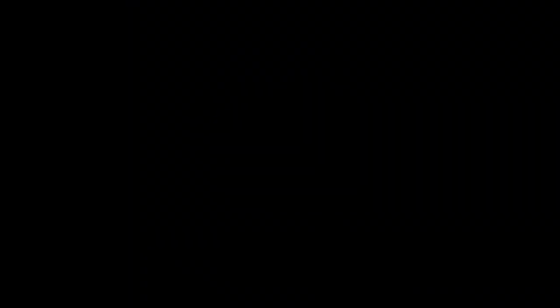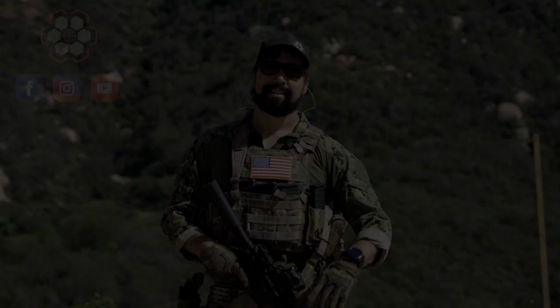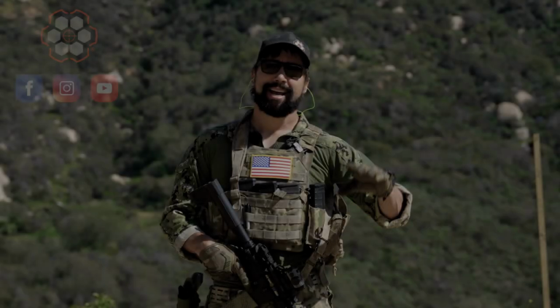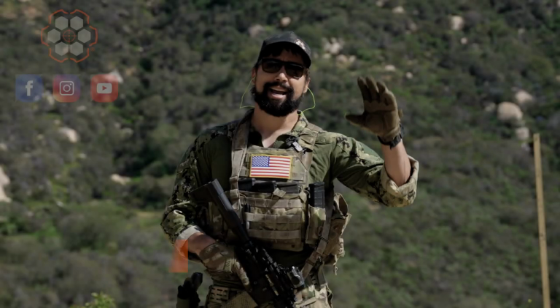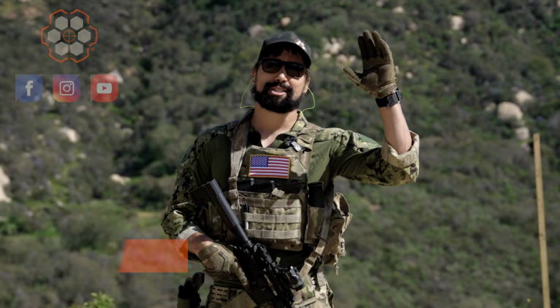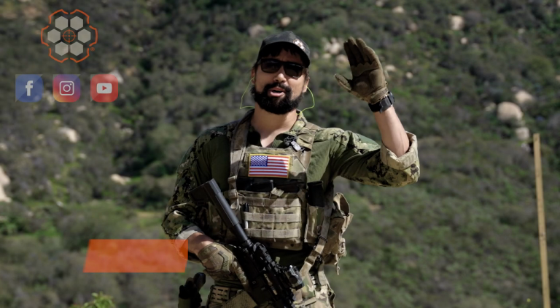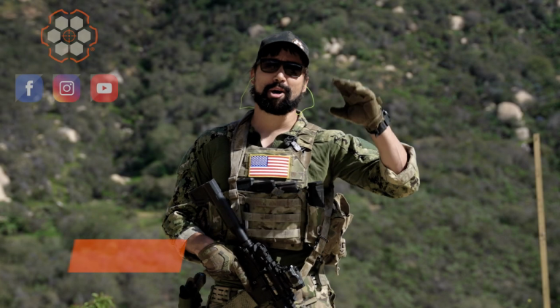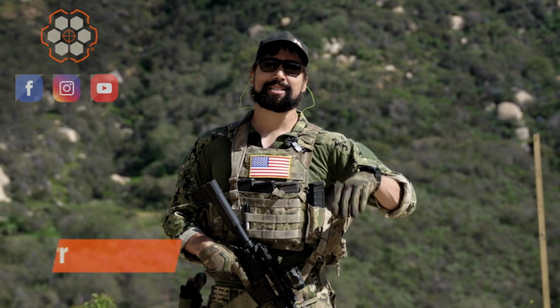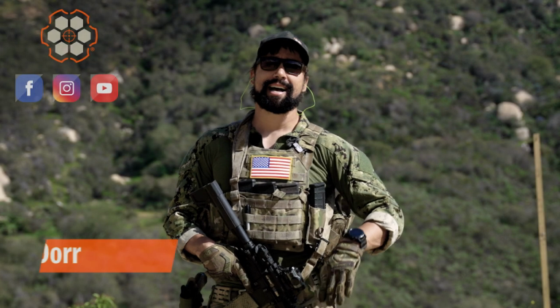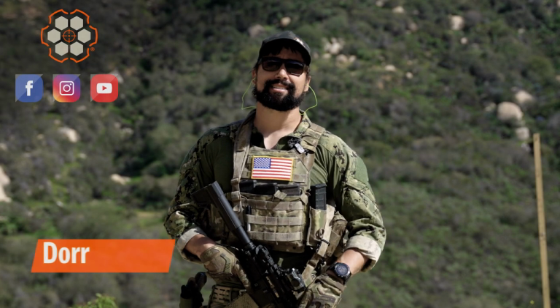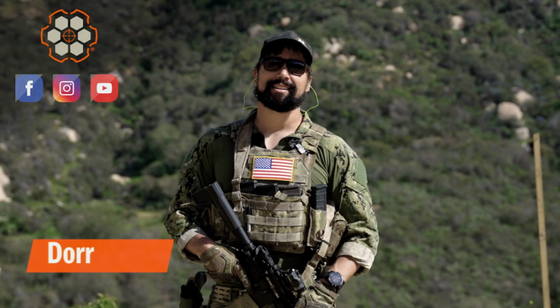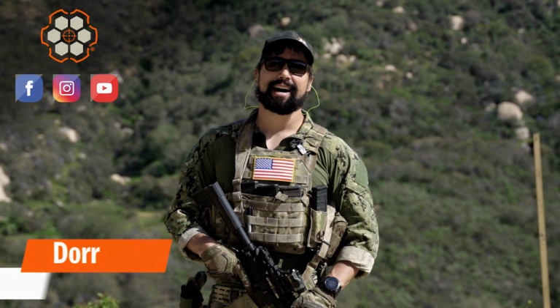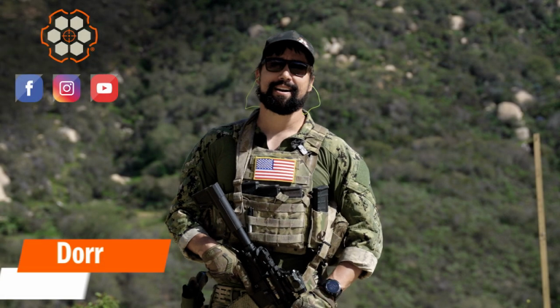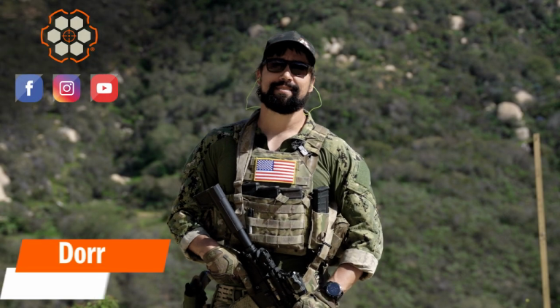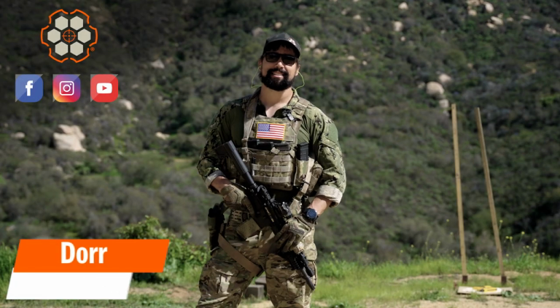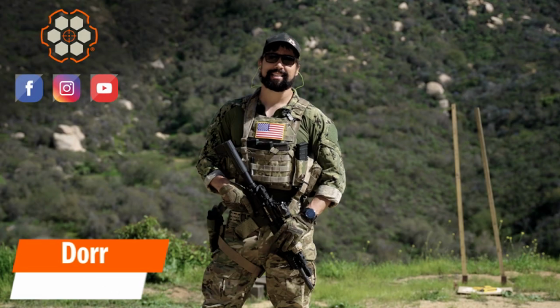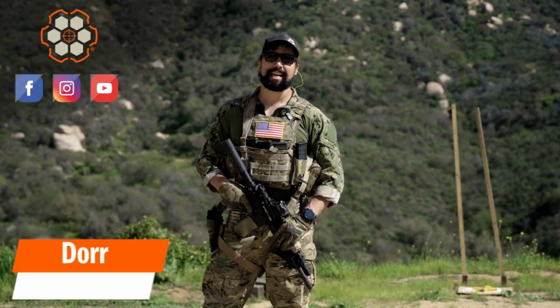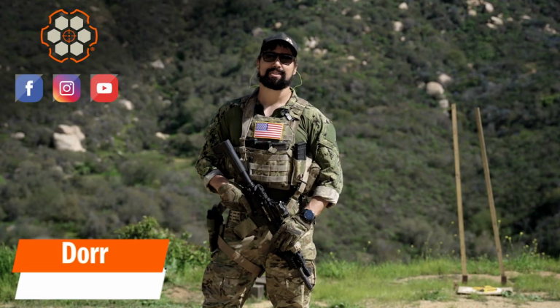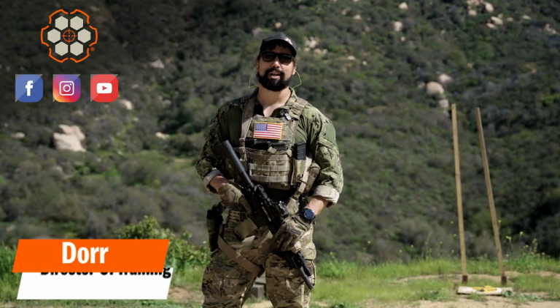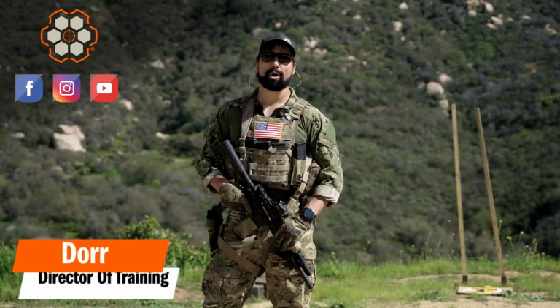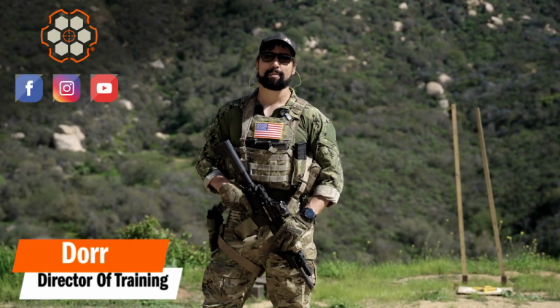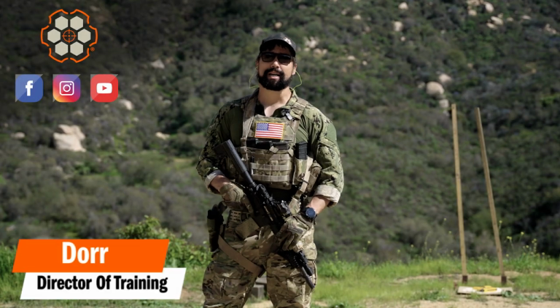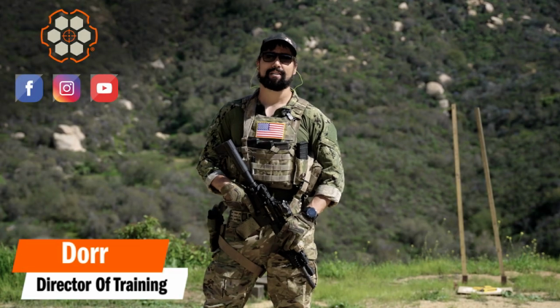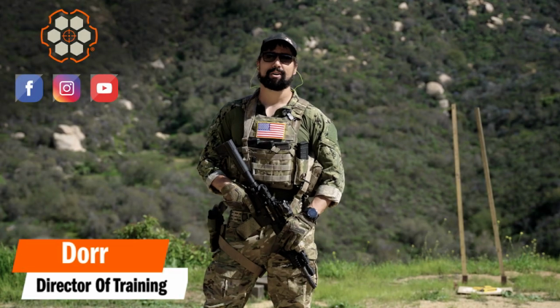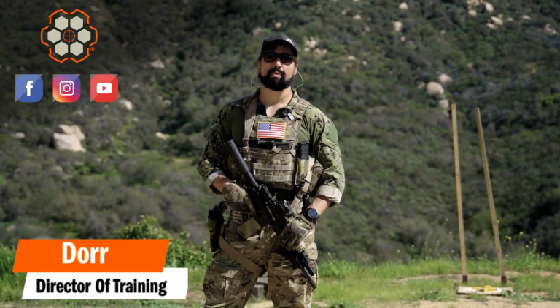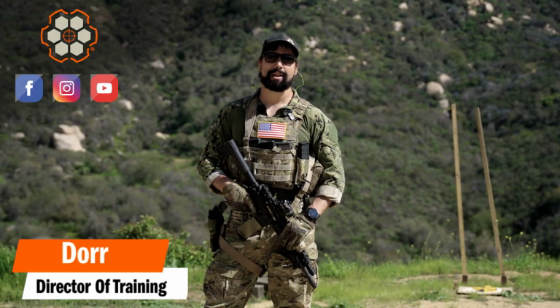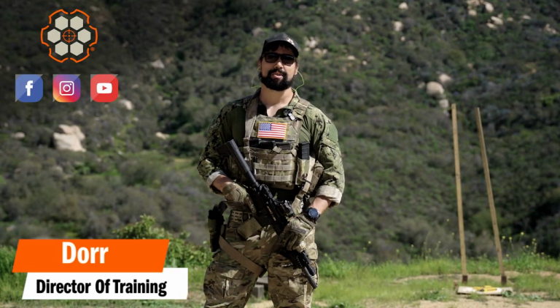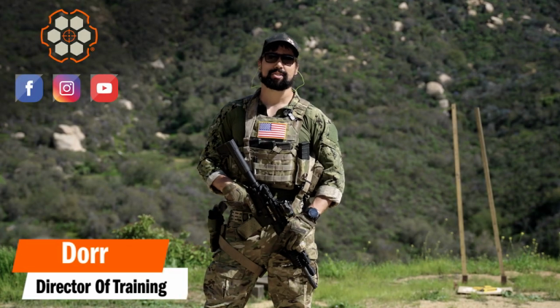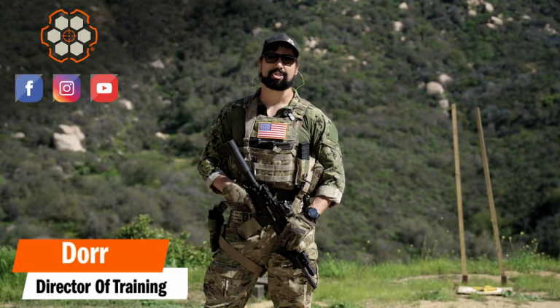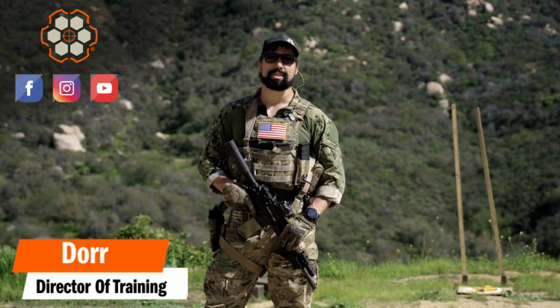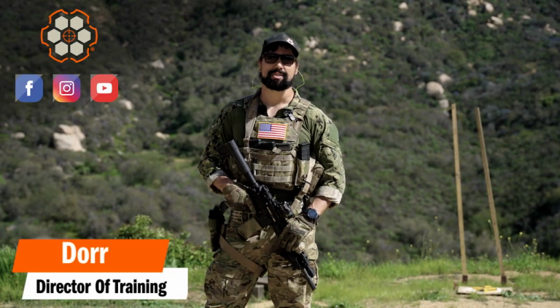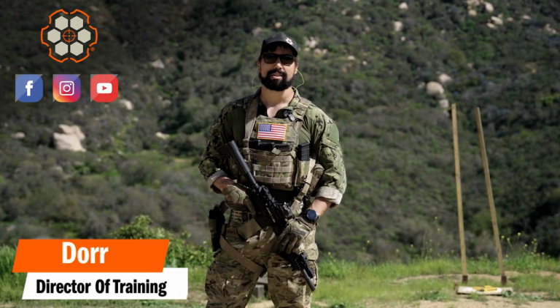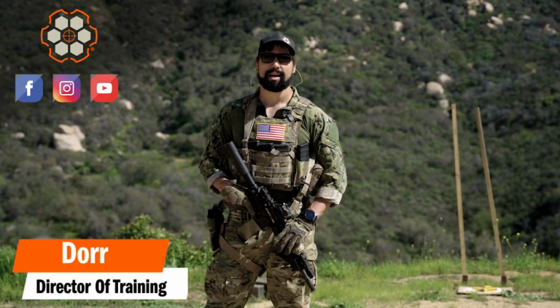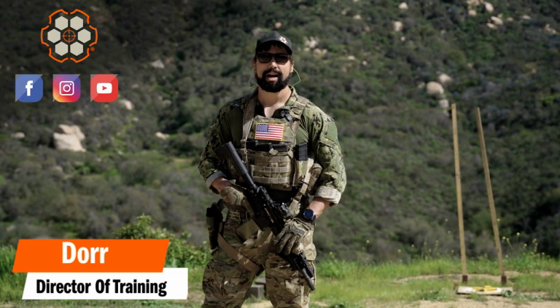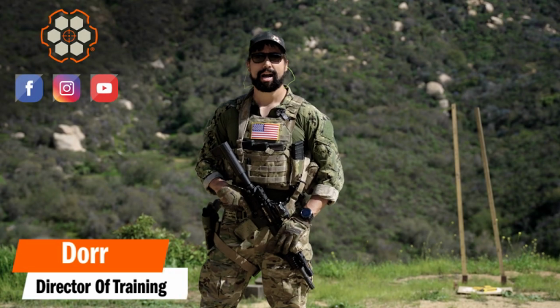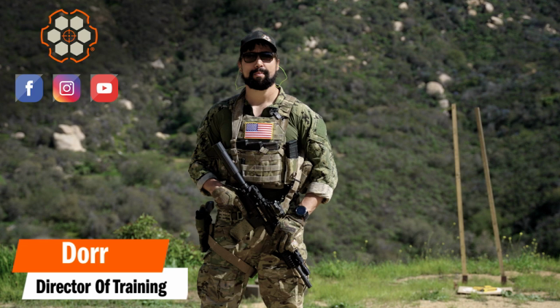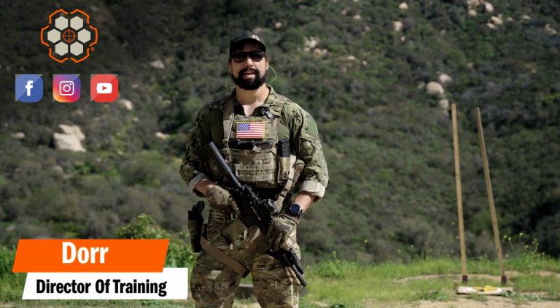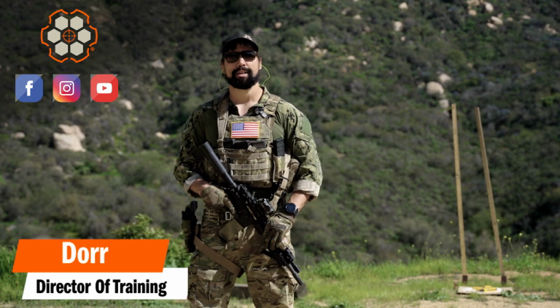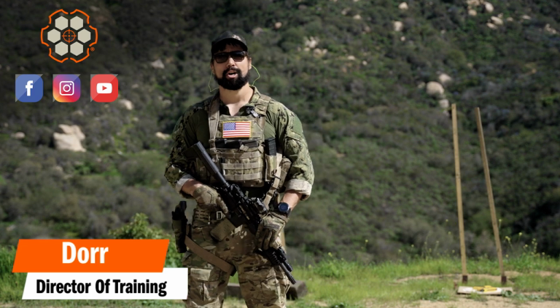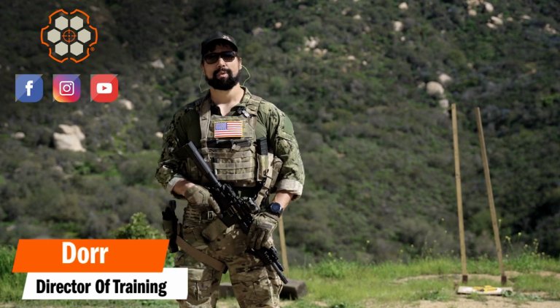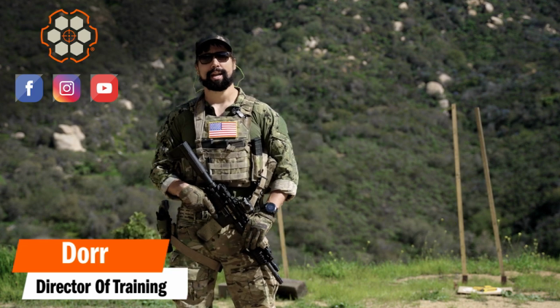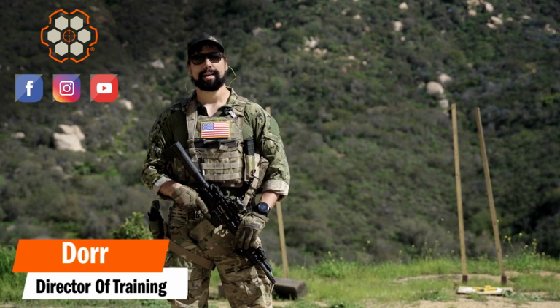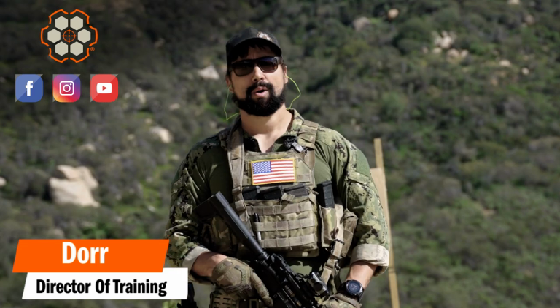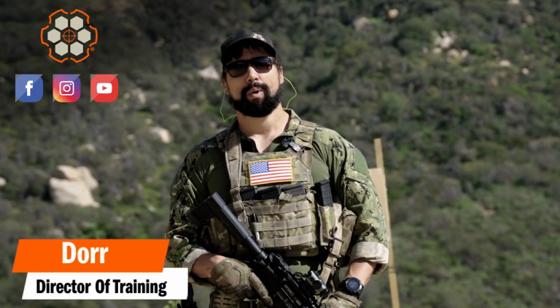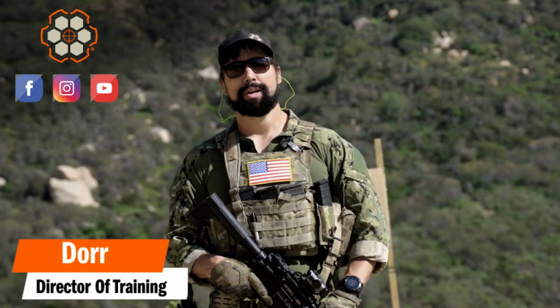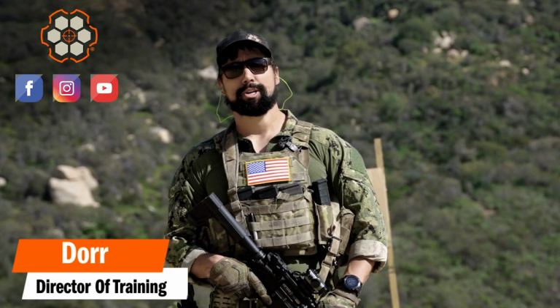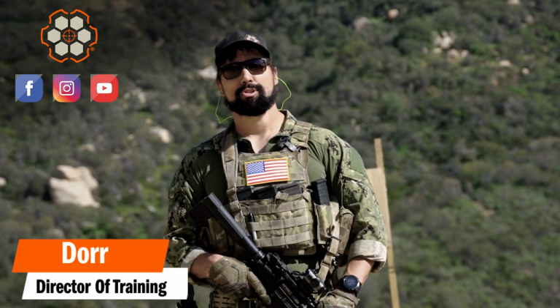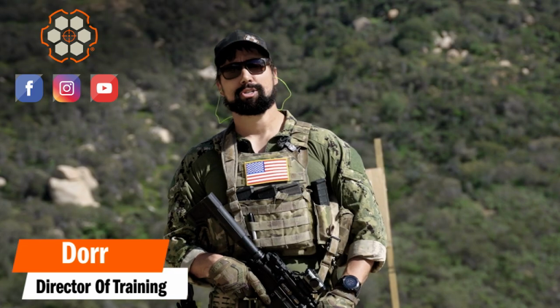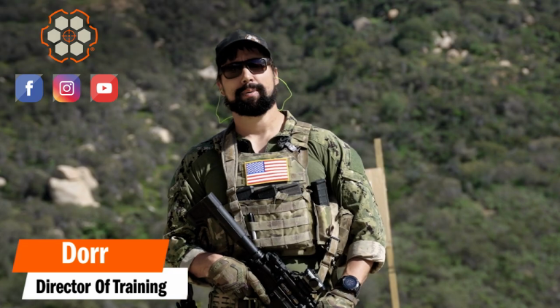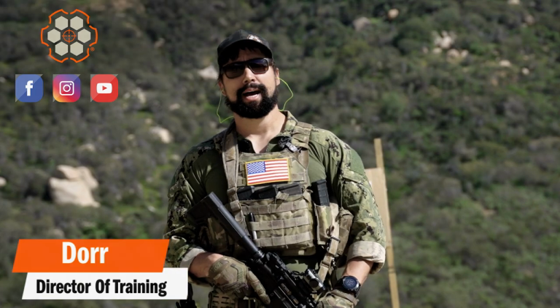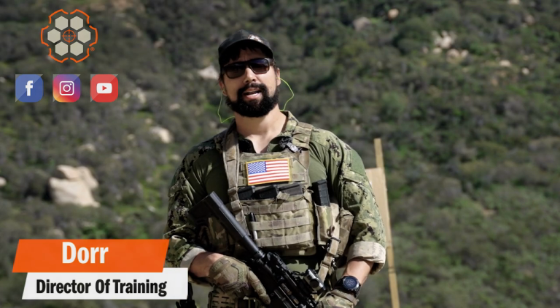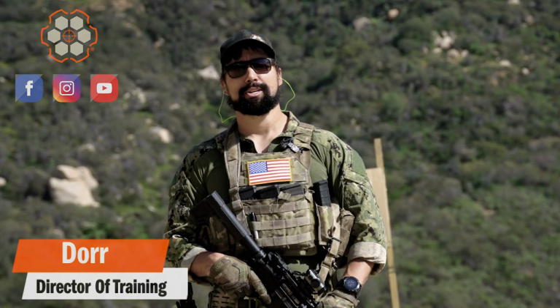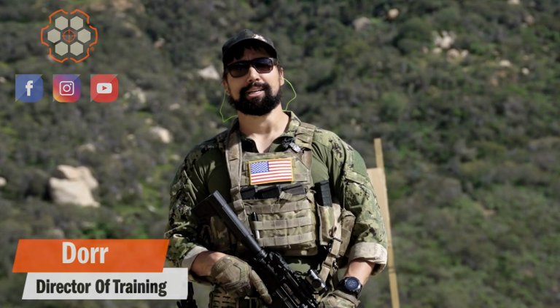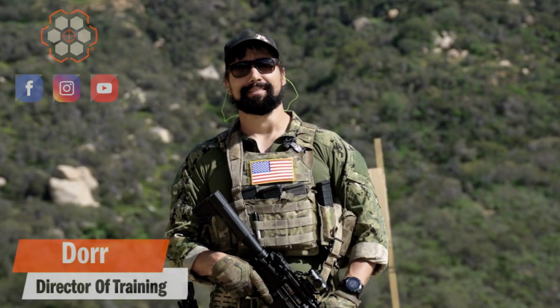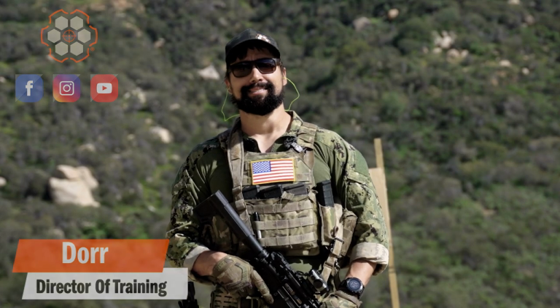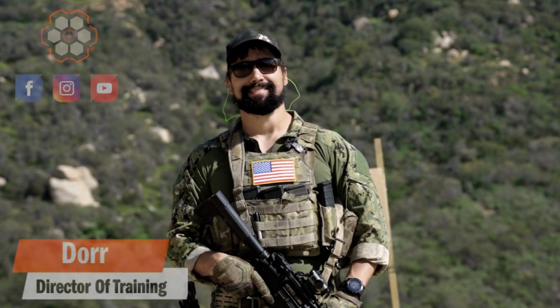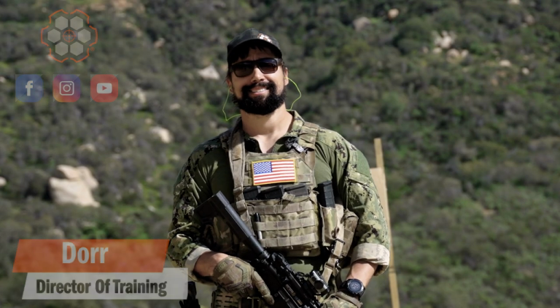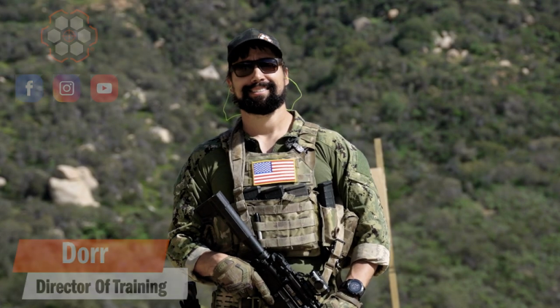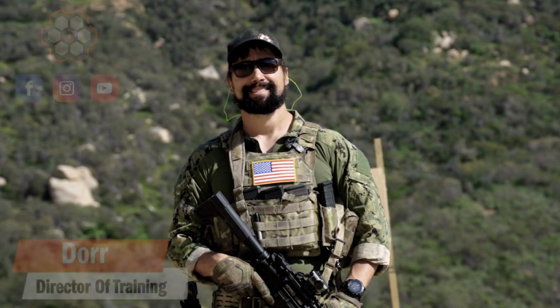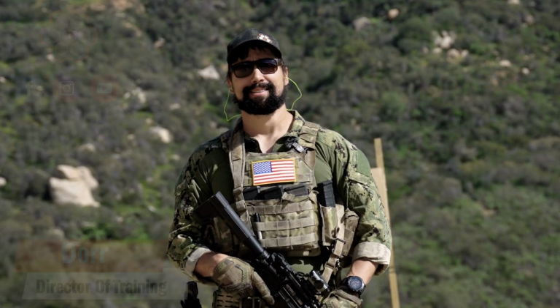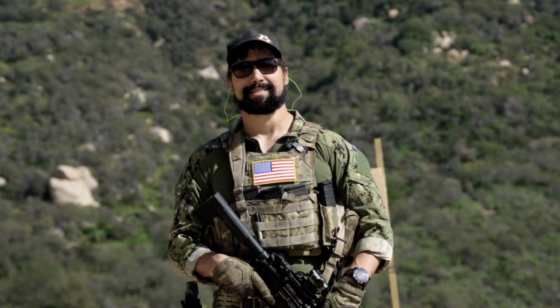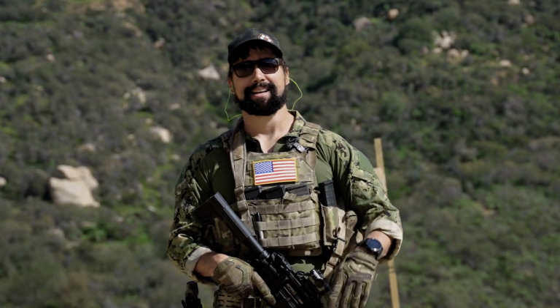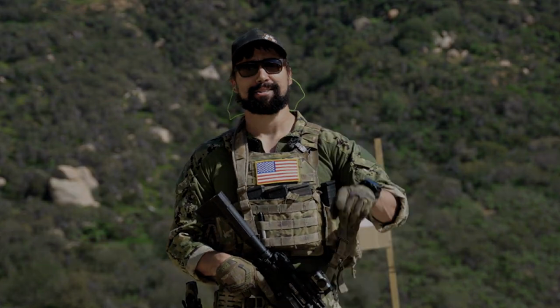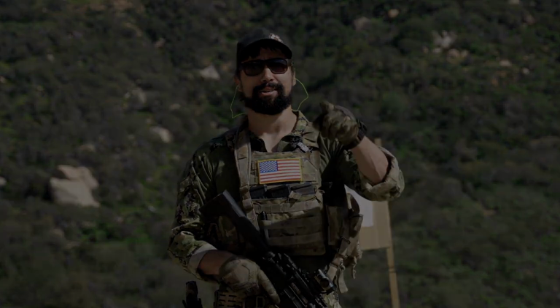Hey, it's Dorian with Tactical Hive. Today's video is going to cover ready positions — high and low ready, when to use them, and how to do it. So stay tuned.